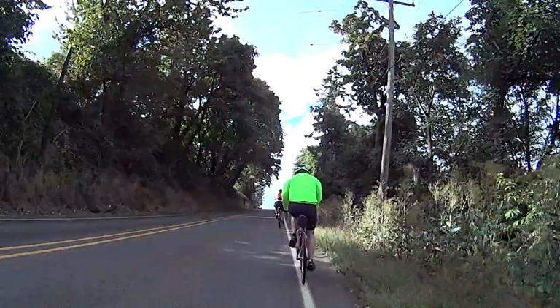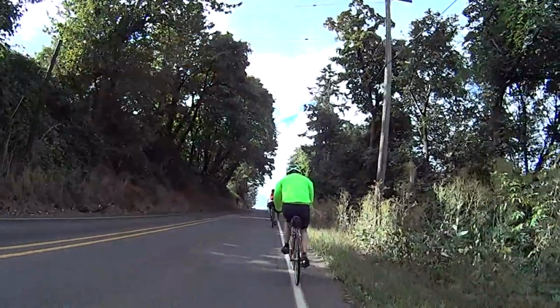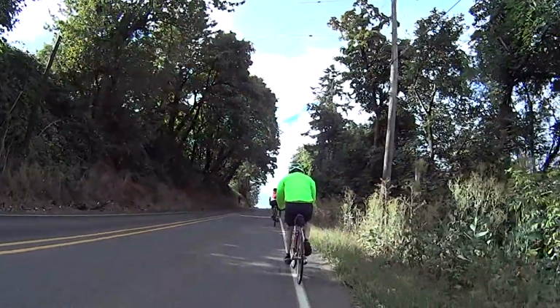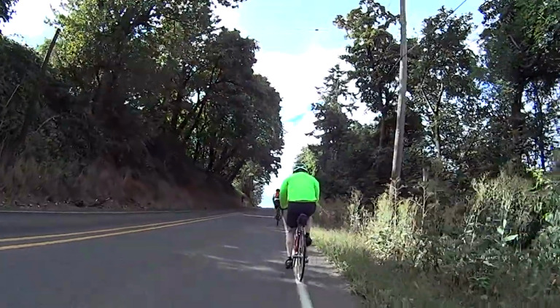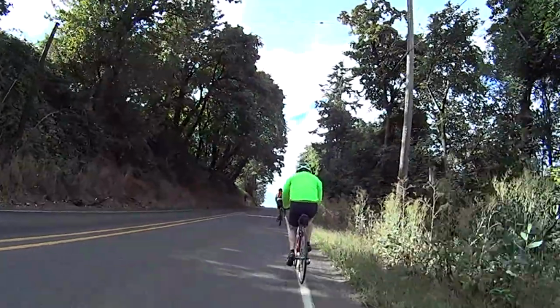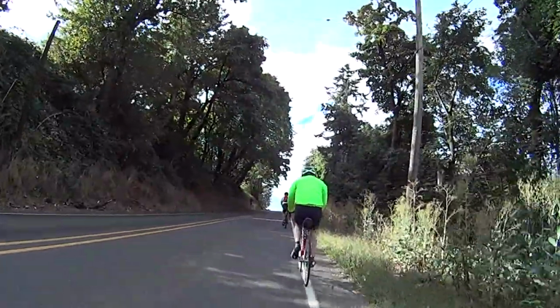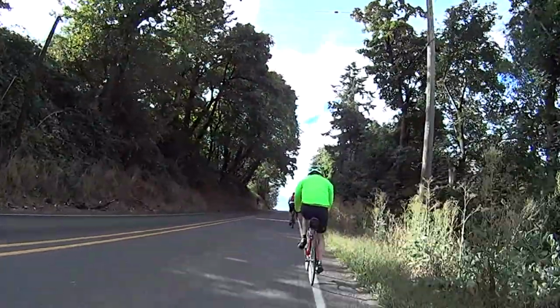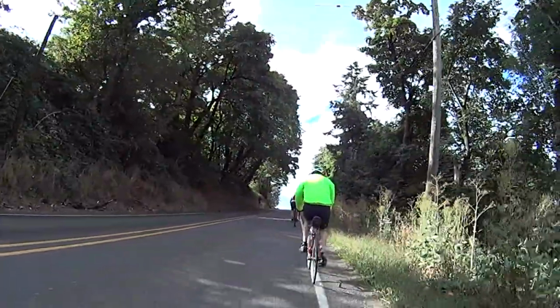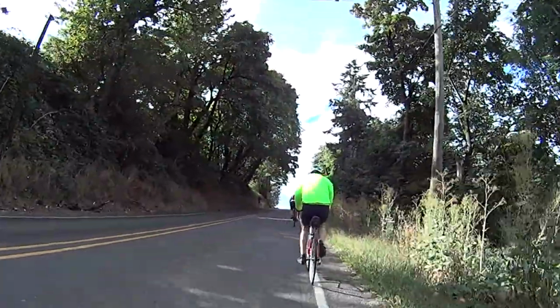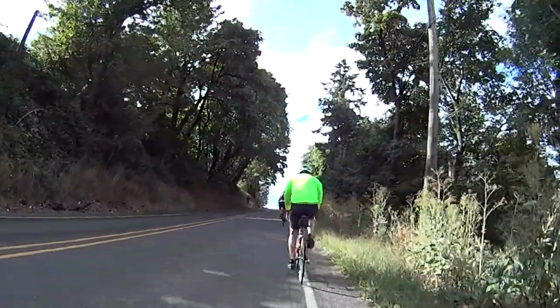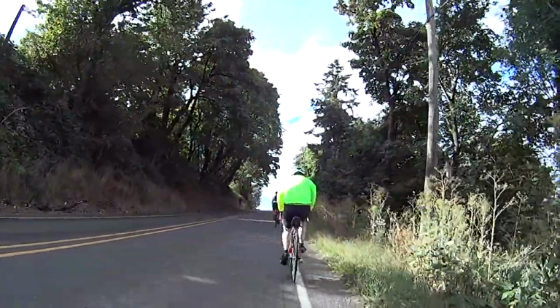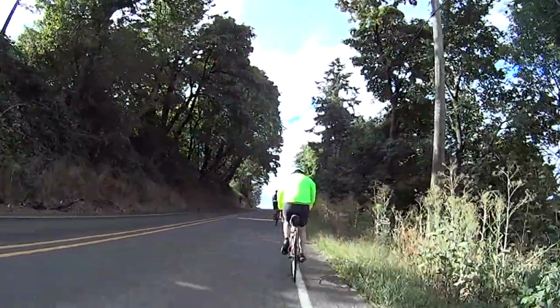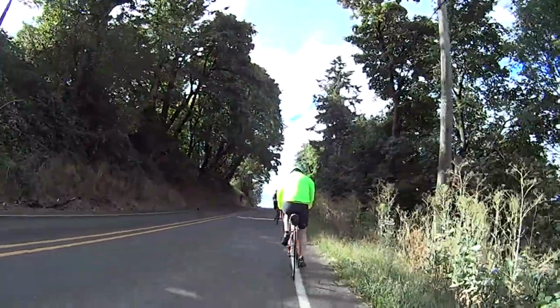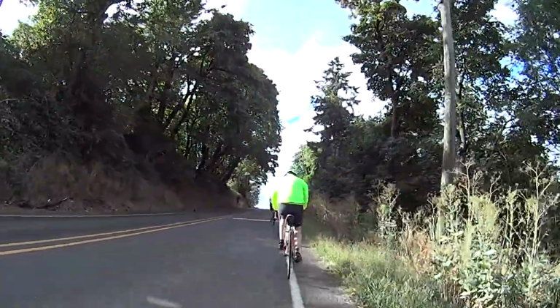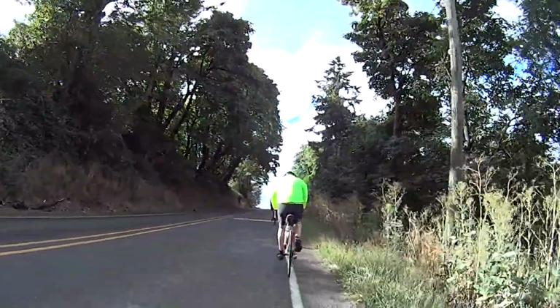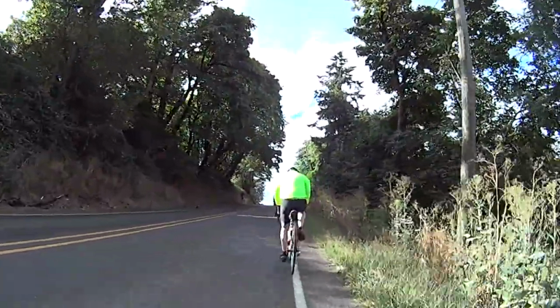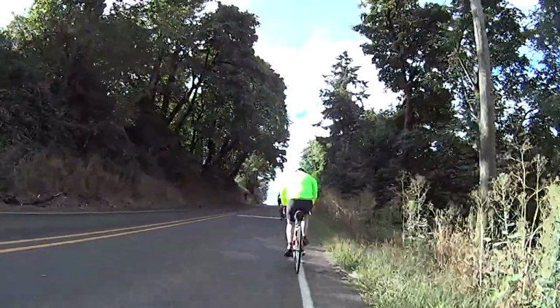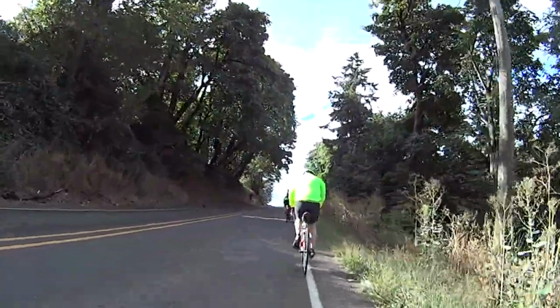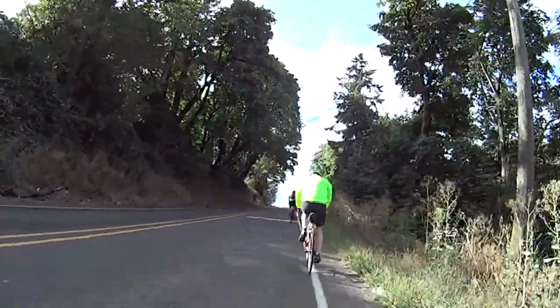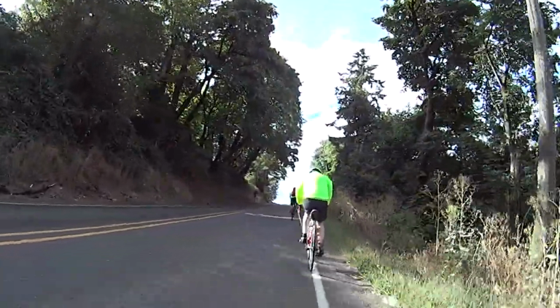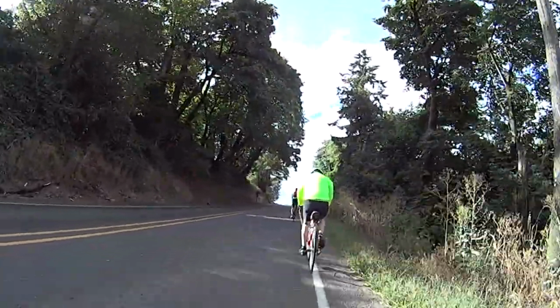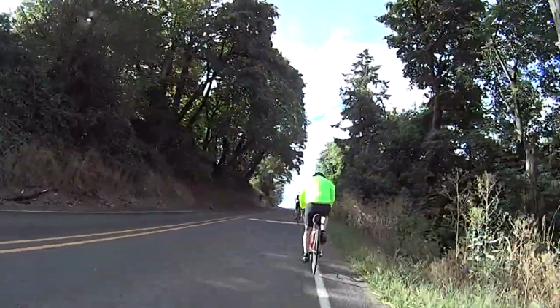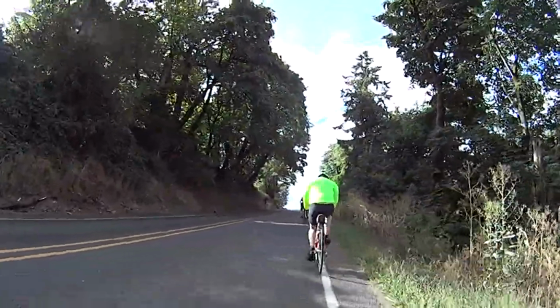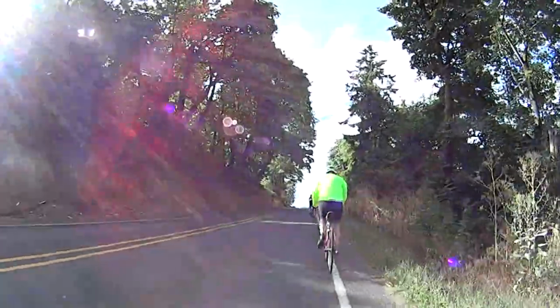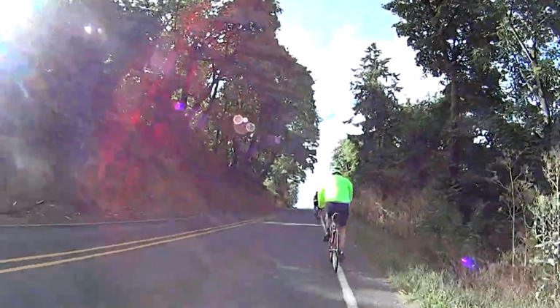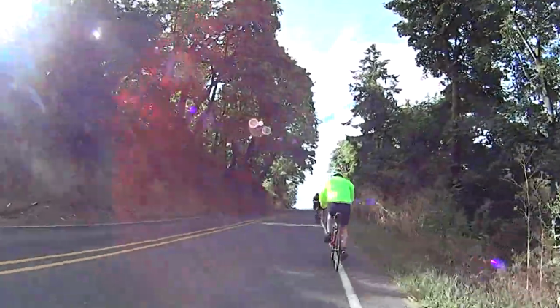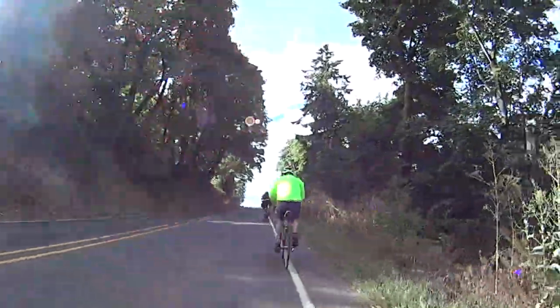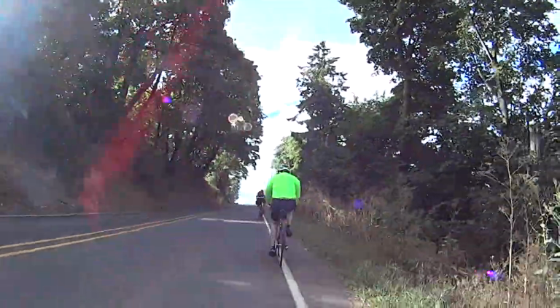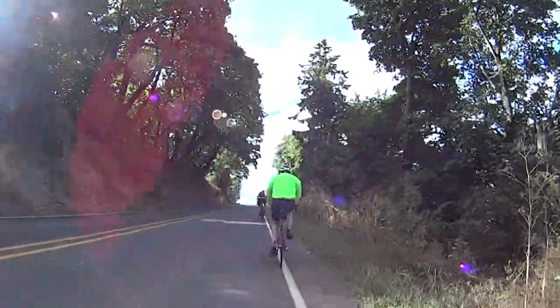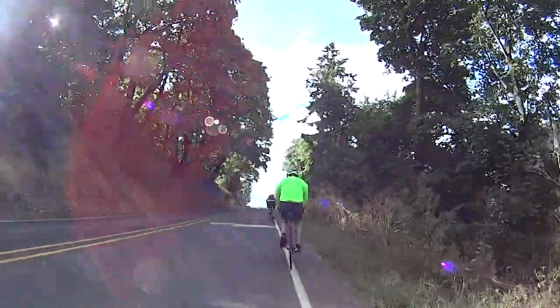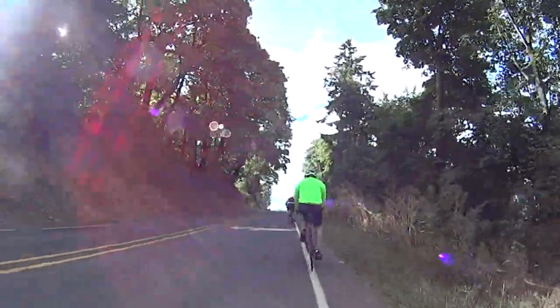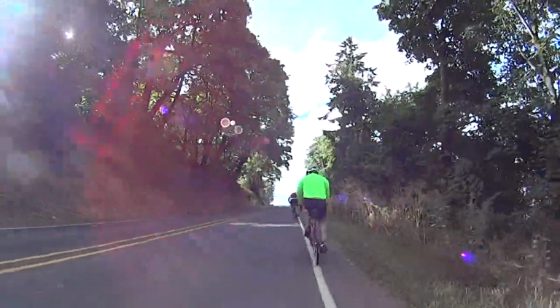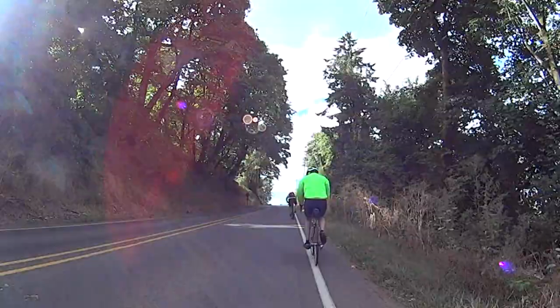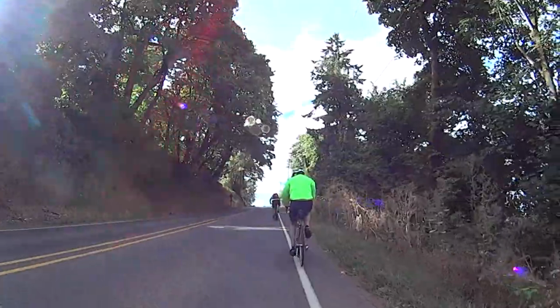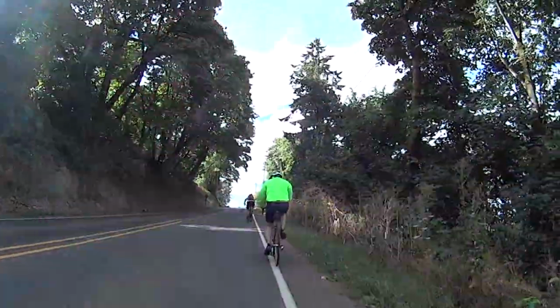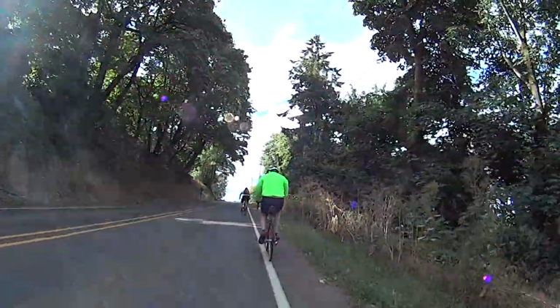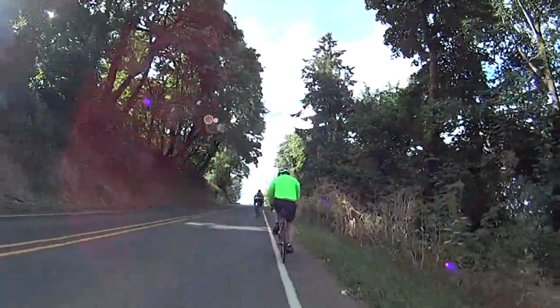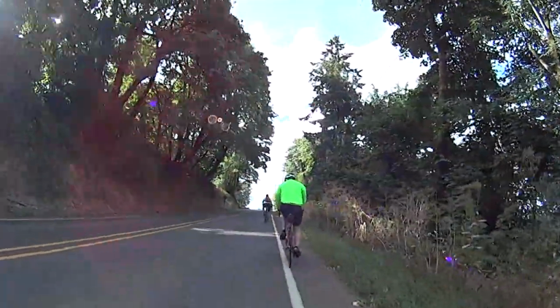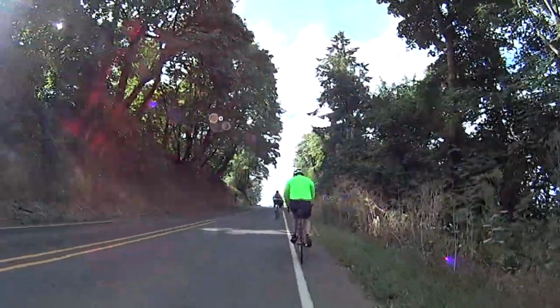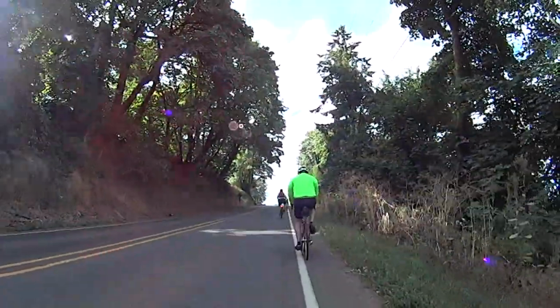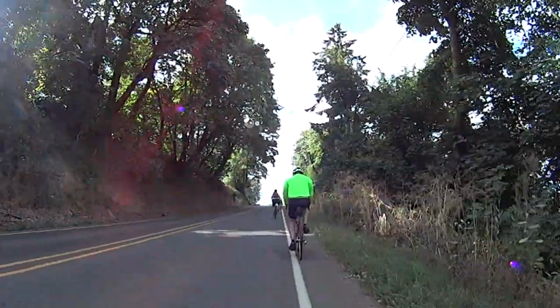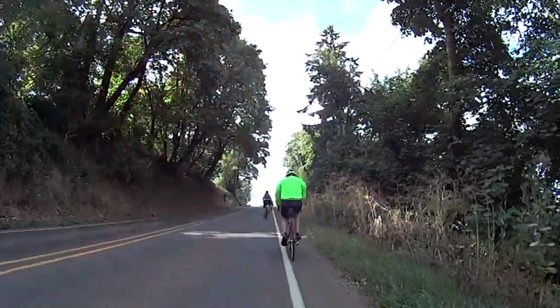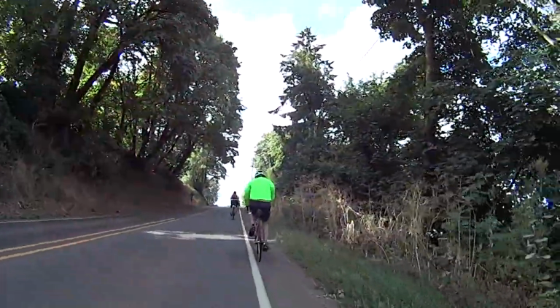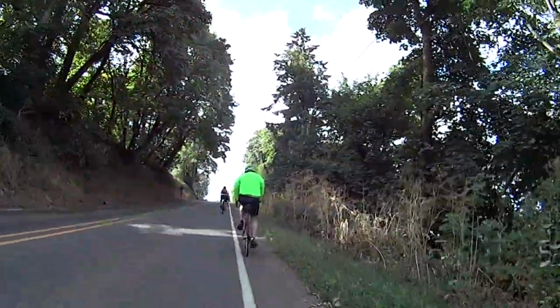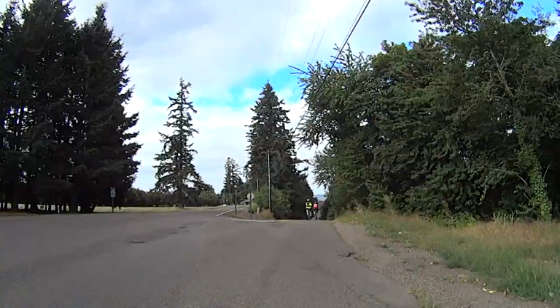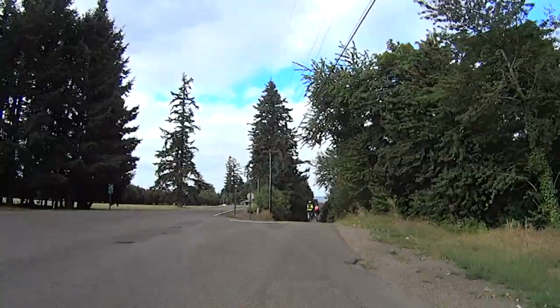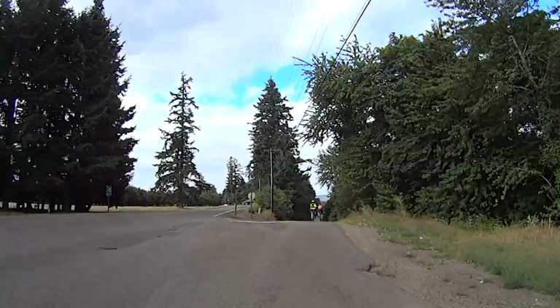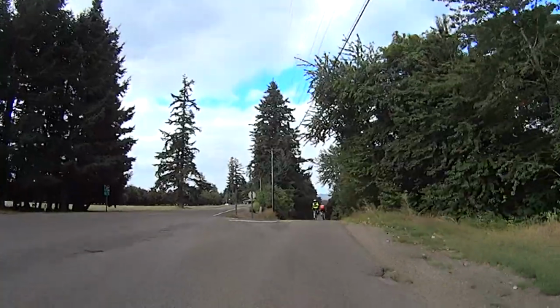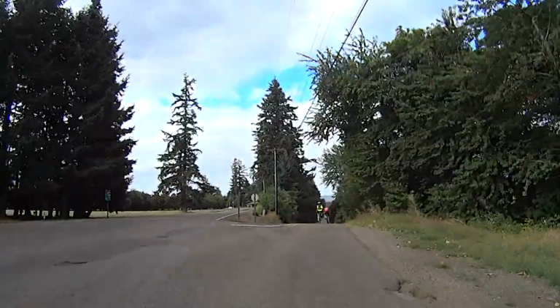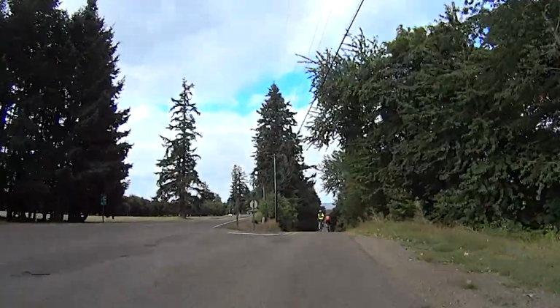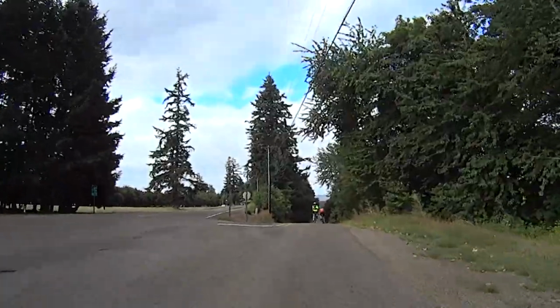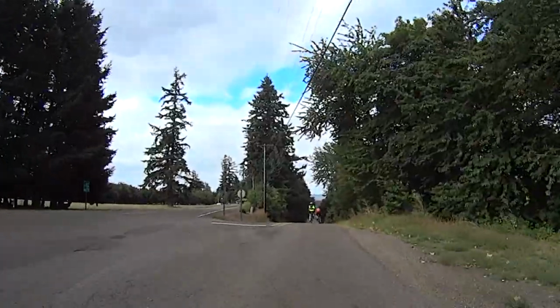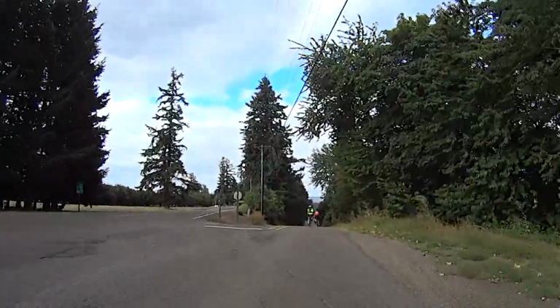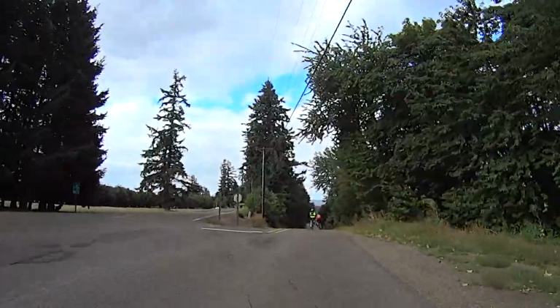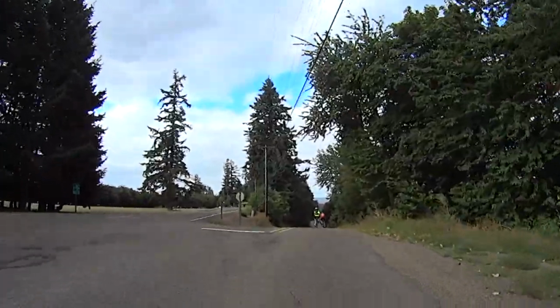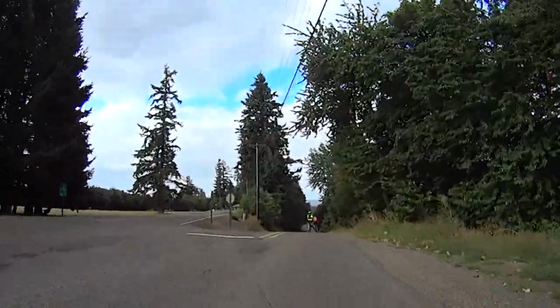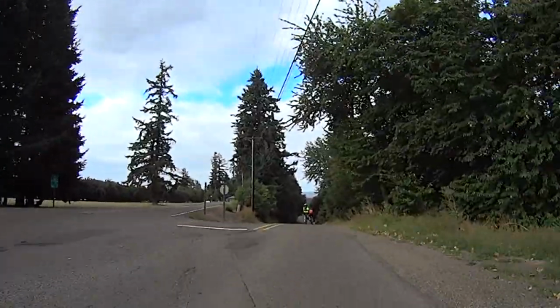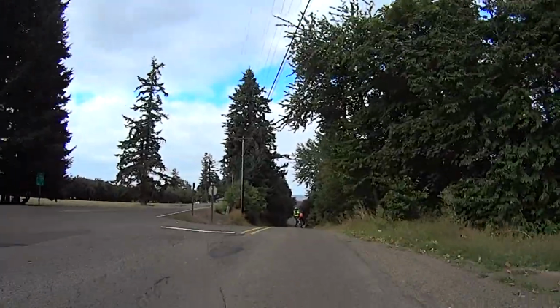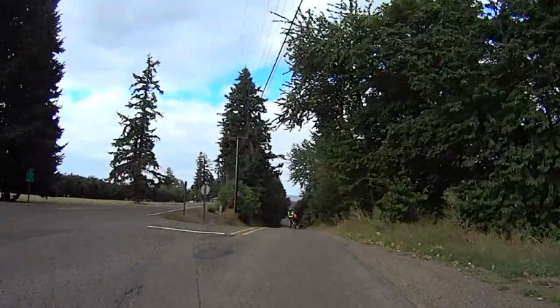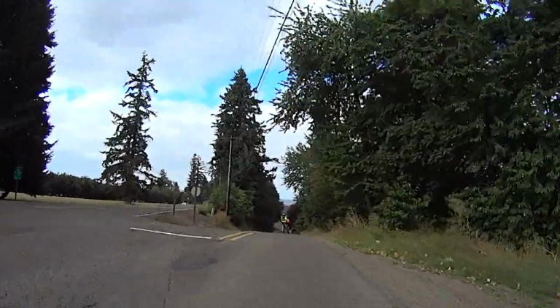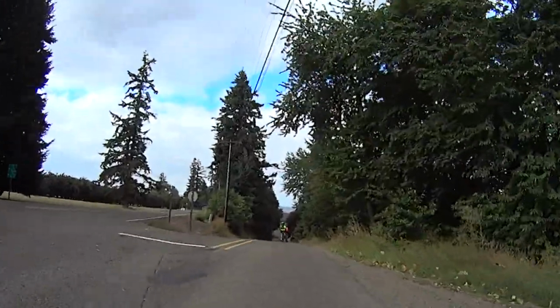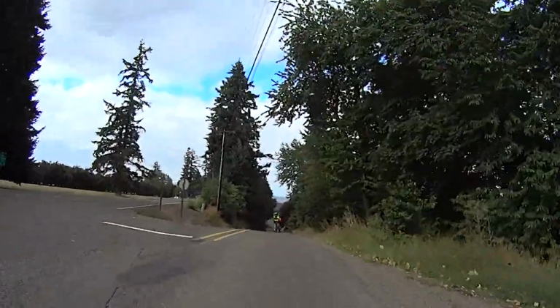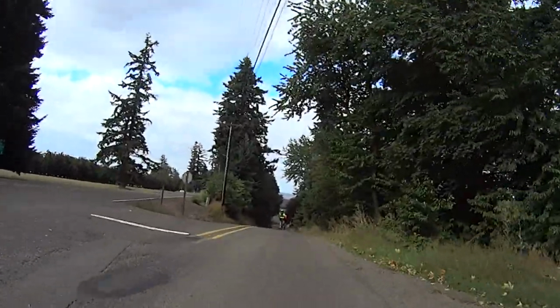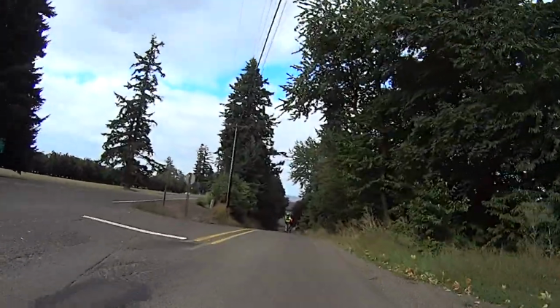We'll briefly climb out of the floodplain, back up to French Prairie, before dropping into the floodplain again at Ravenna Road.